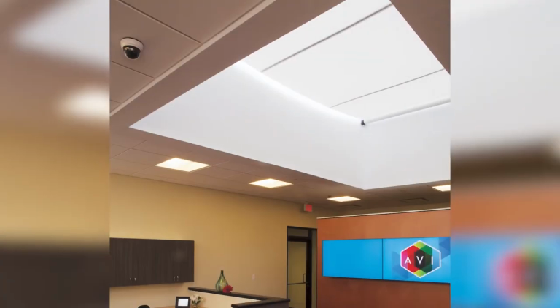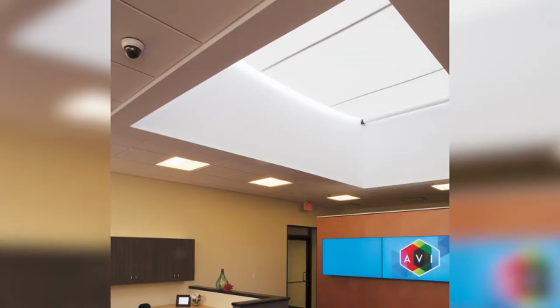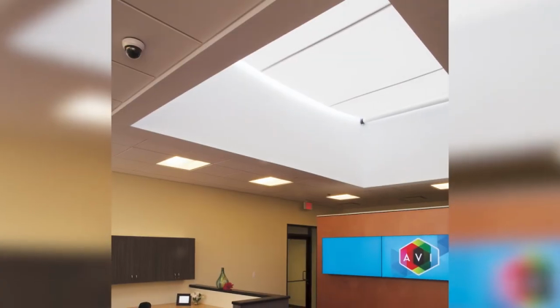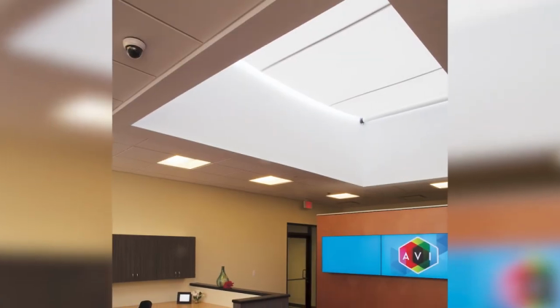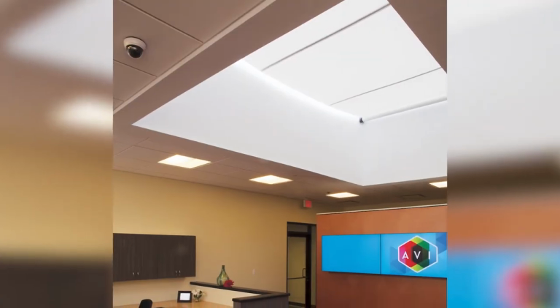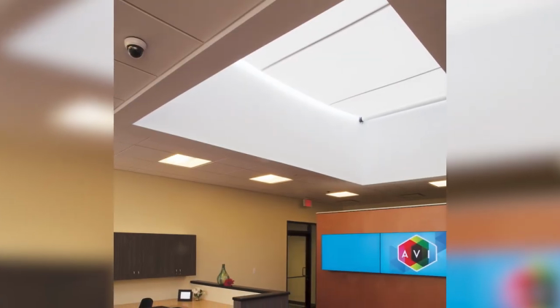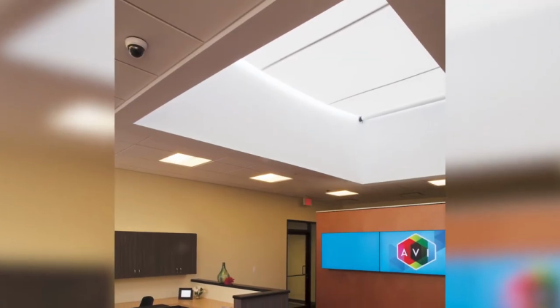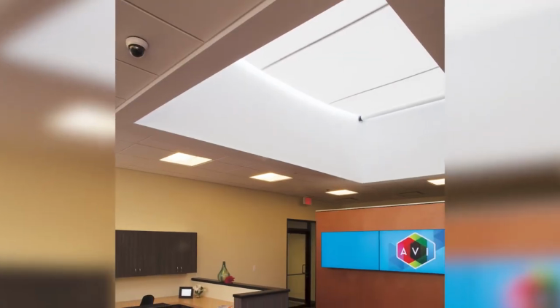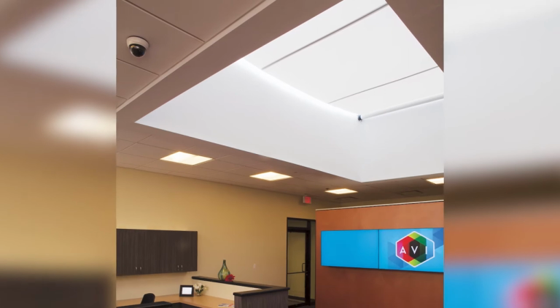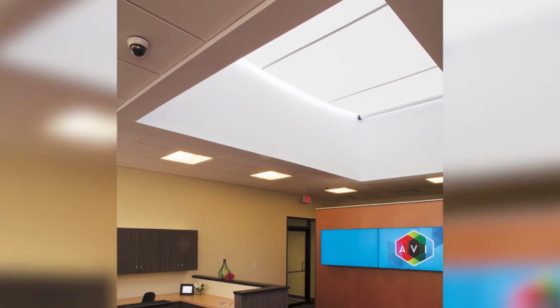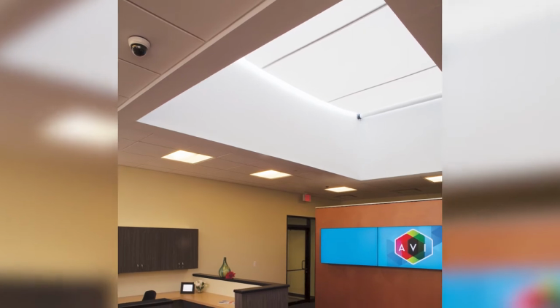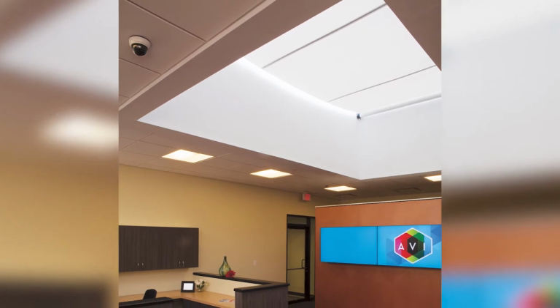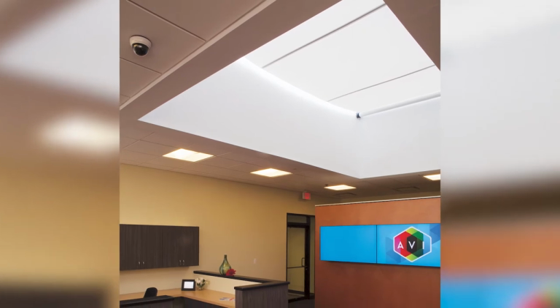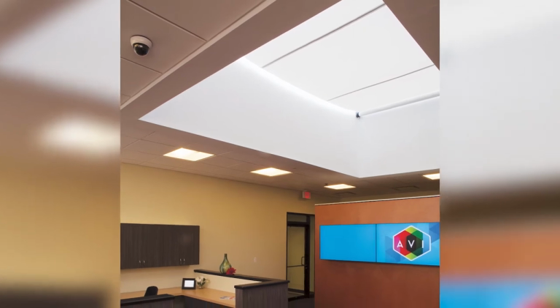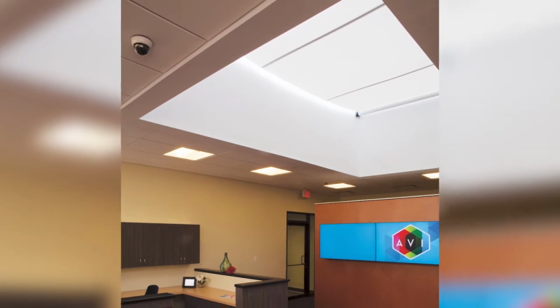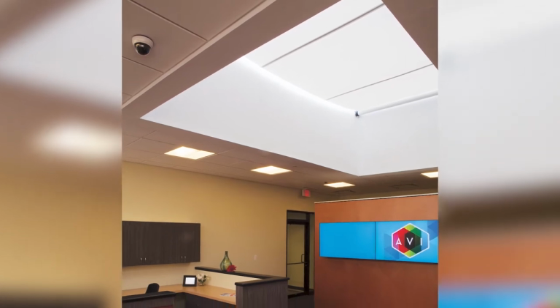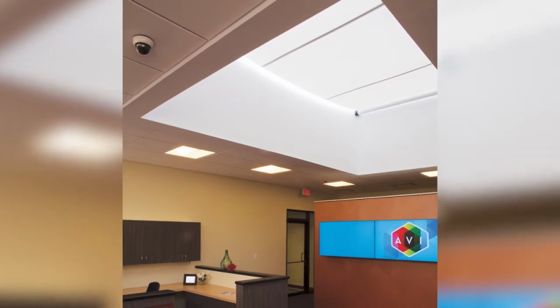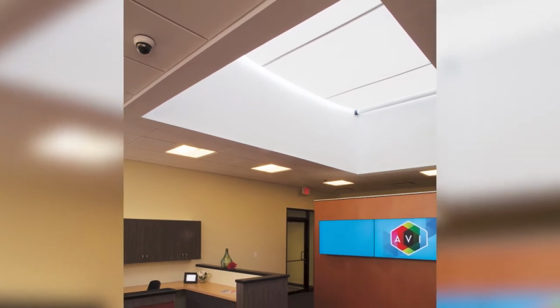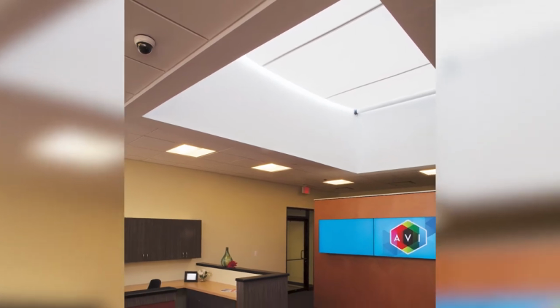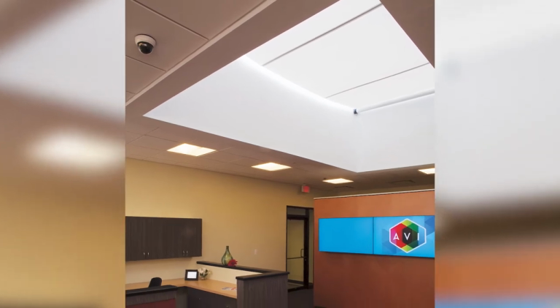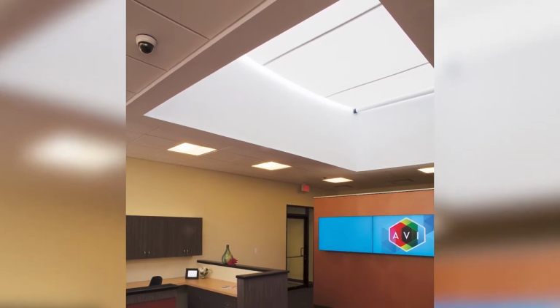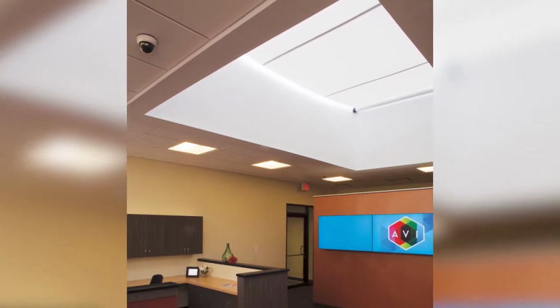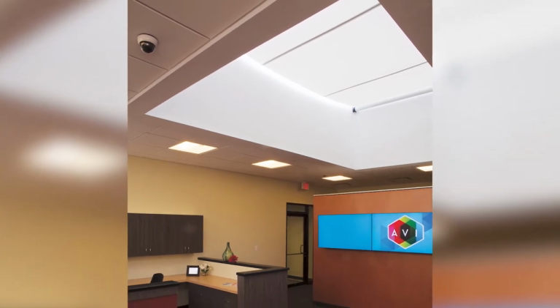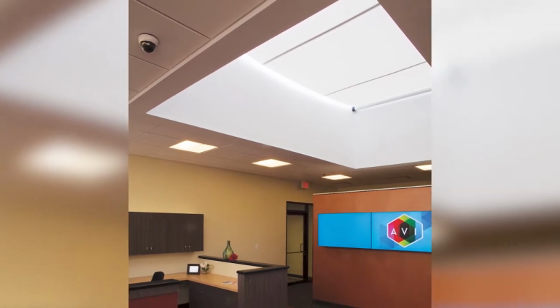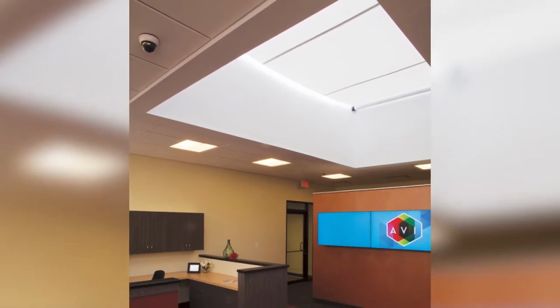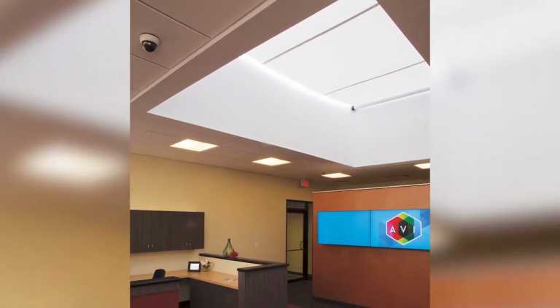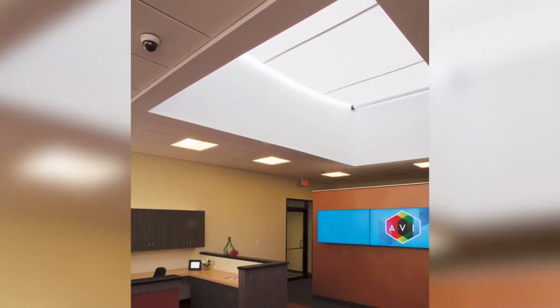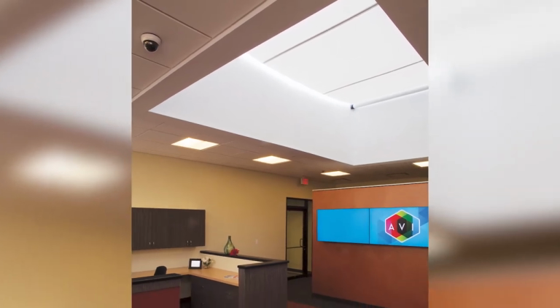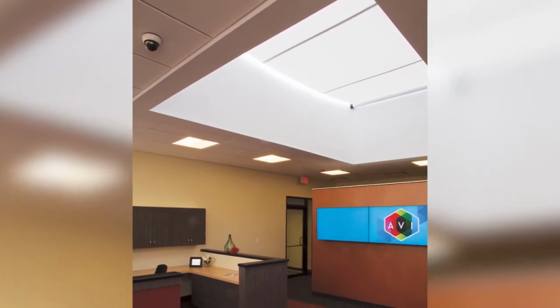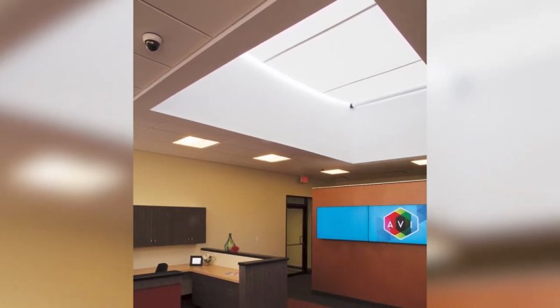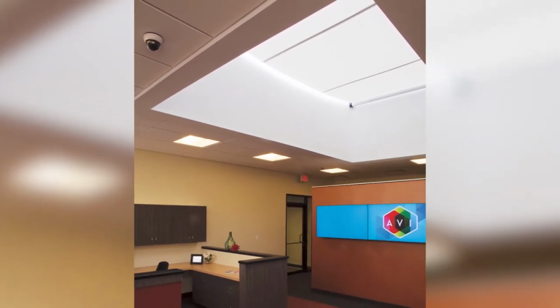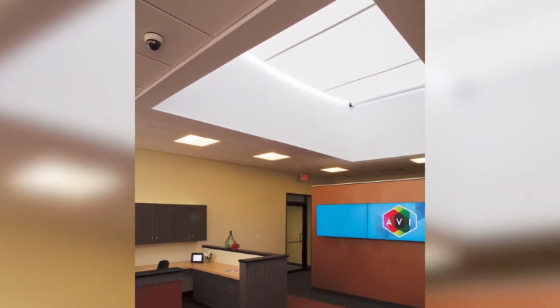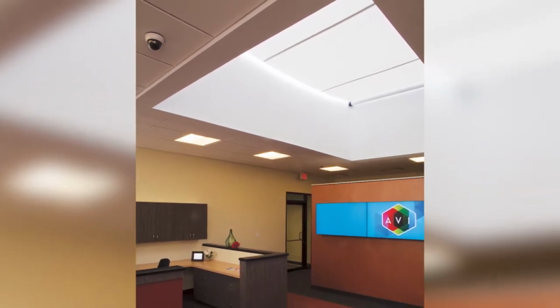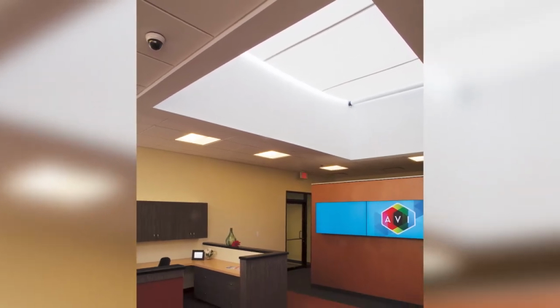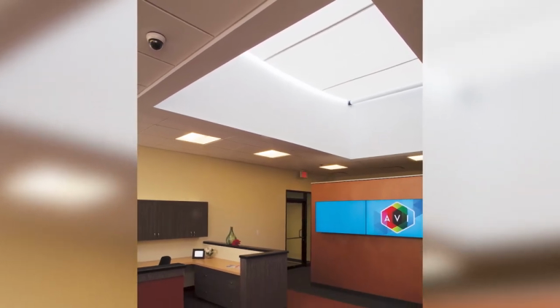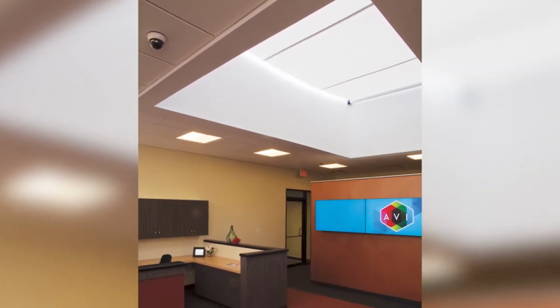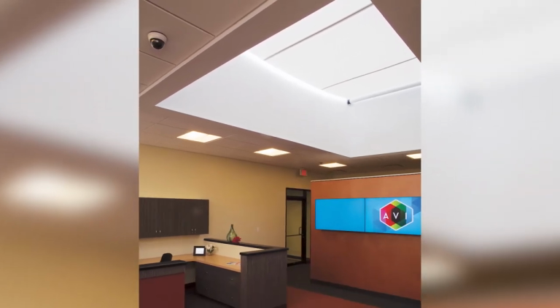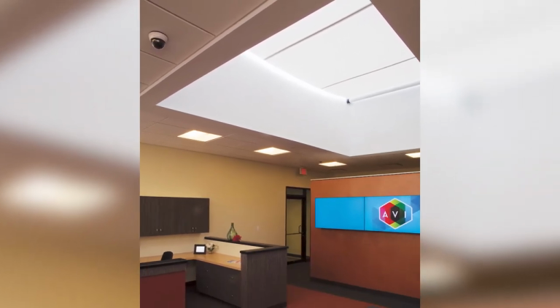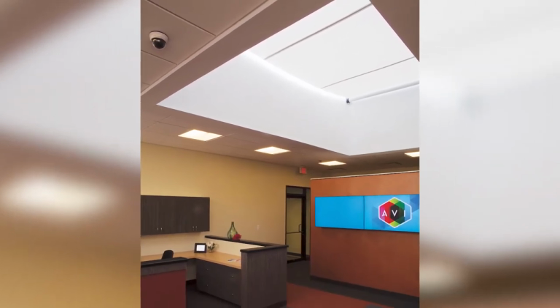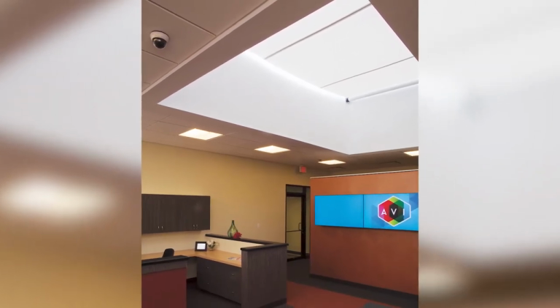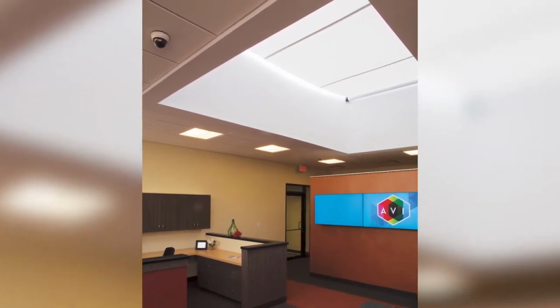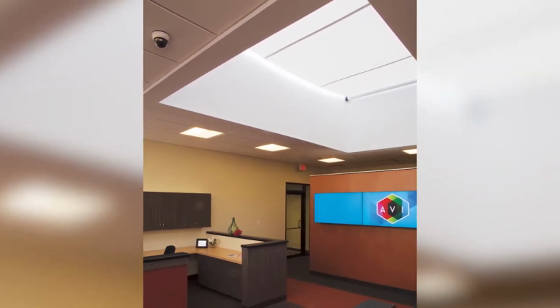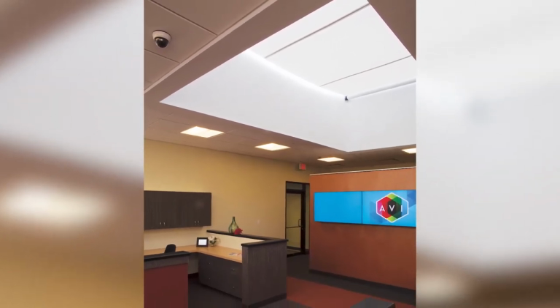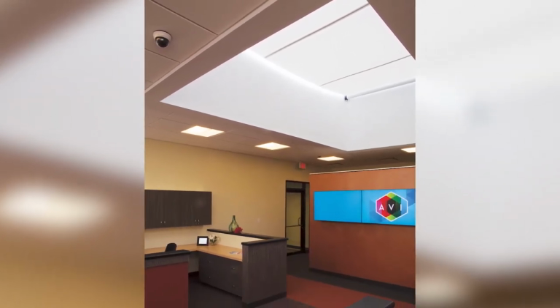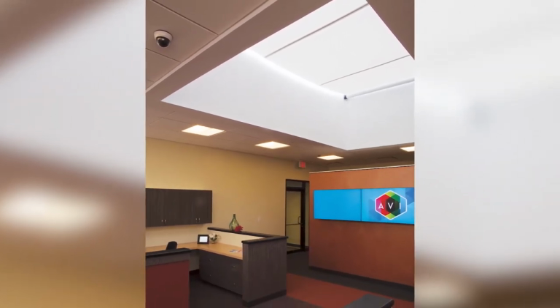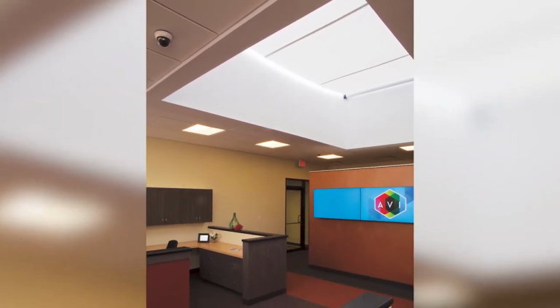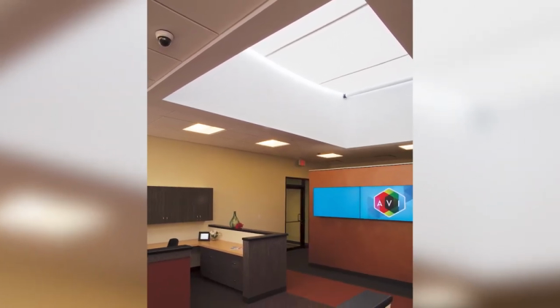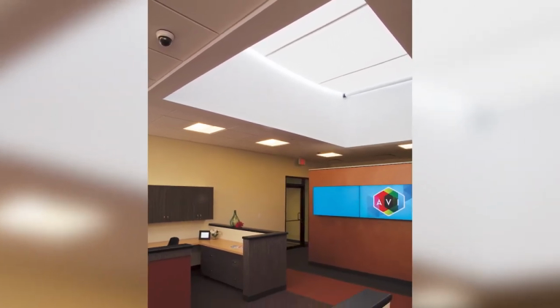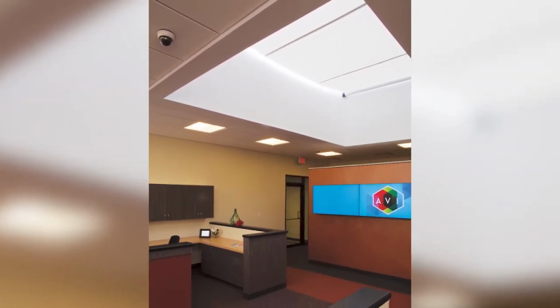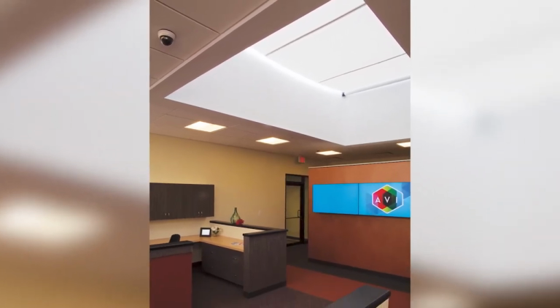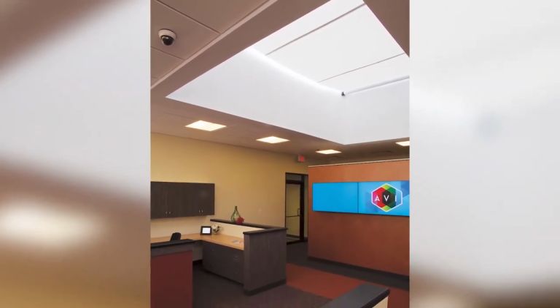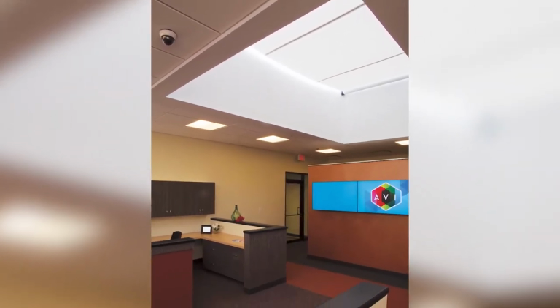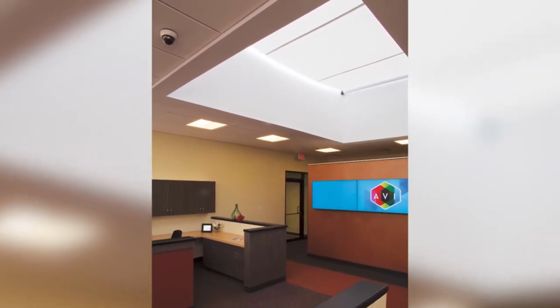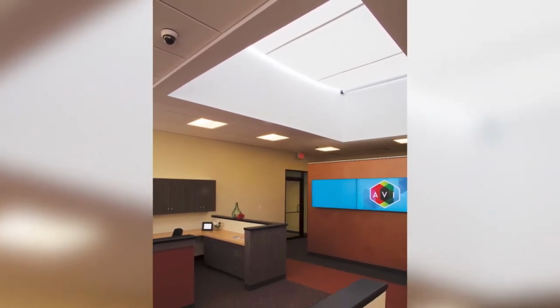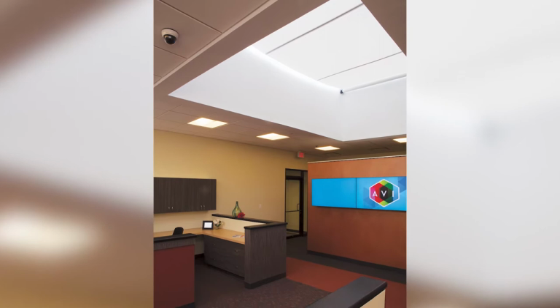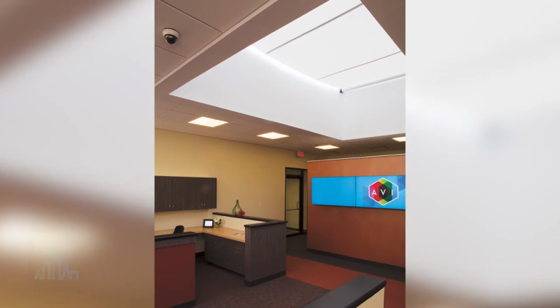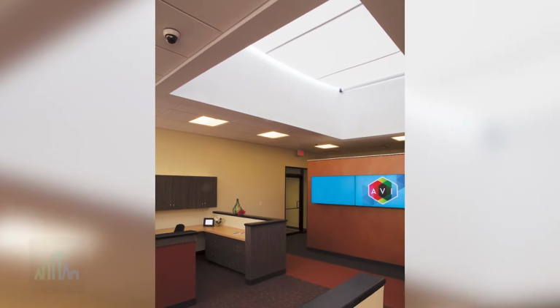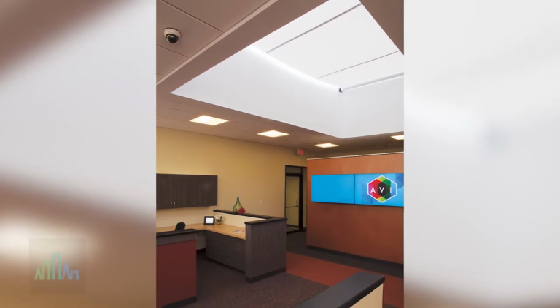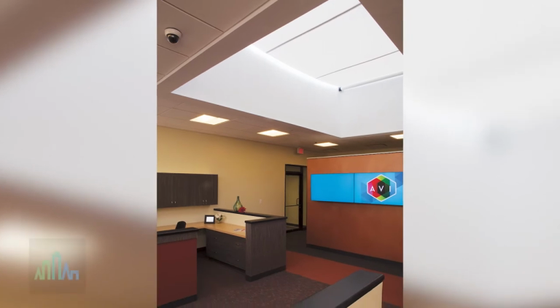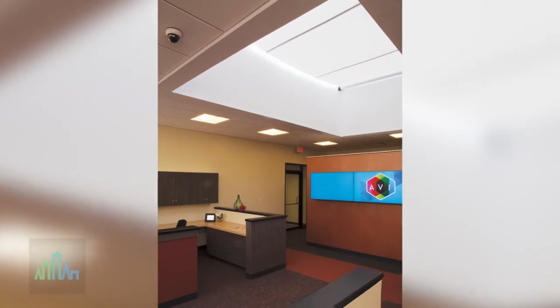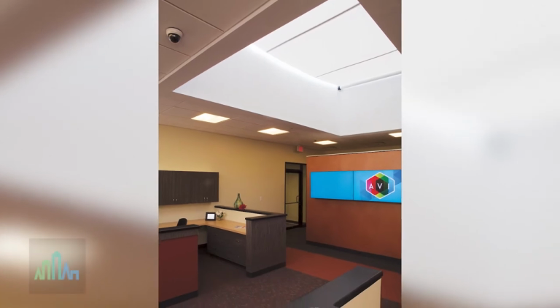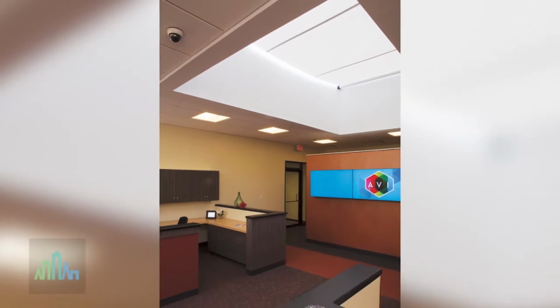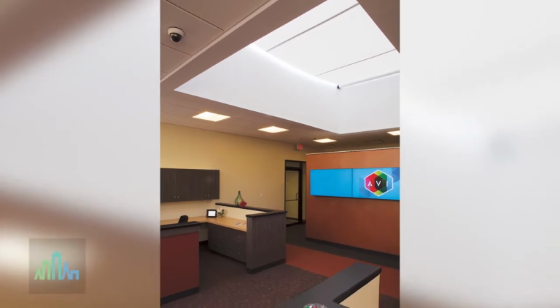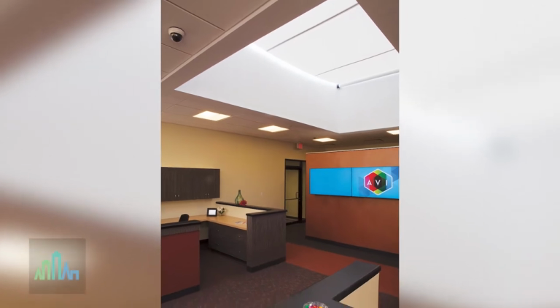Congratulations on your purchase of Skylight FlexShades by Draper Incorporated. This video will show how to install a jam-mounted unit.